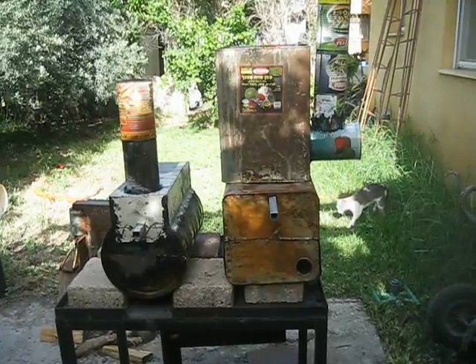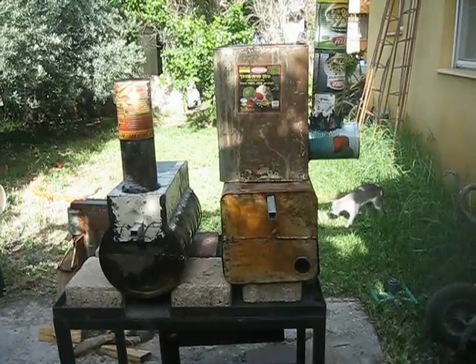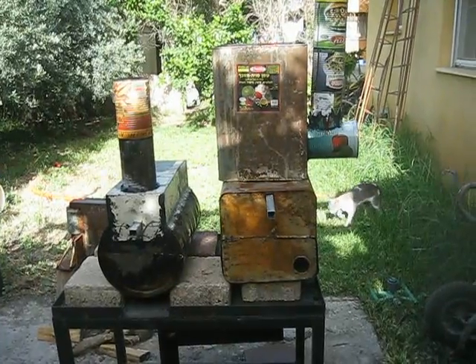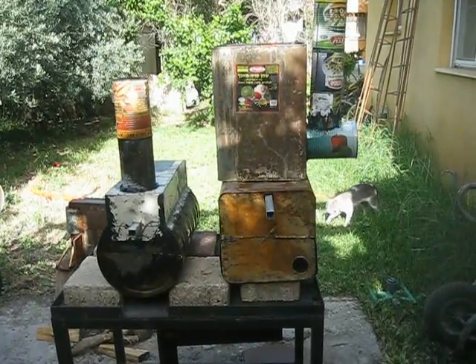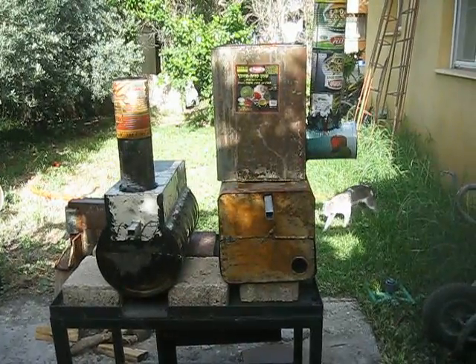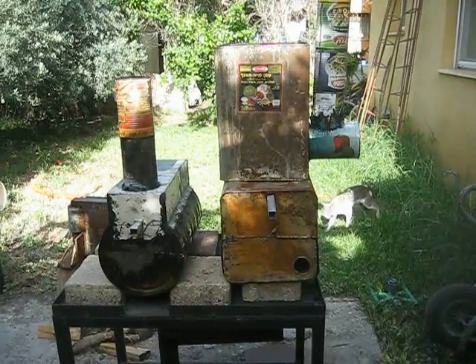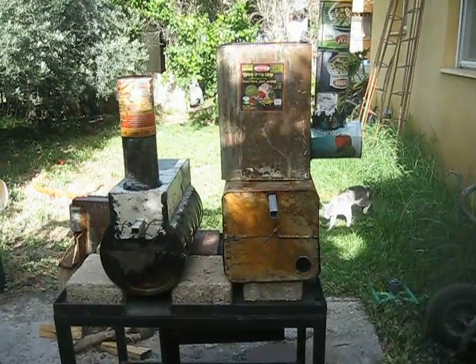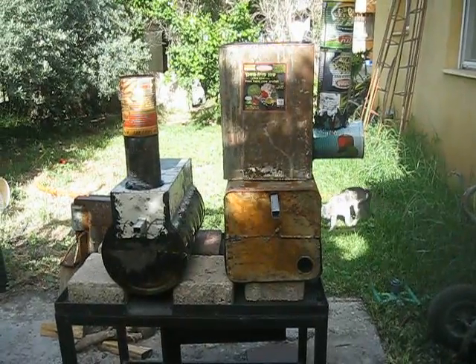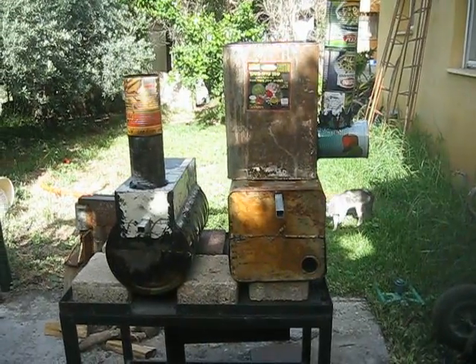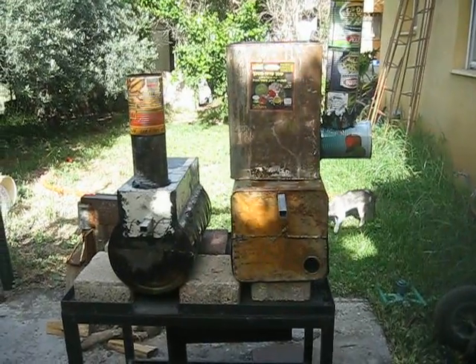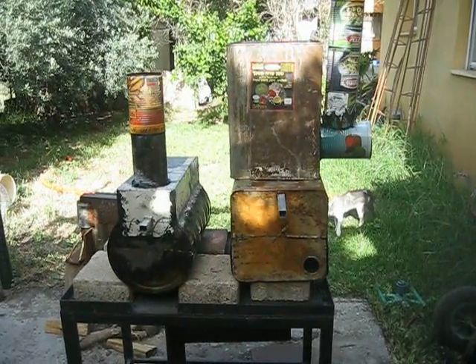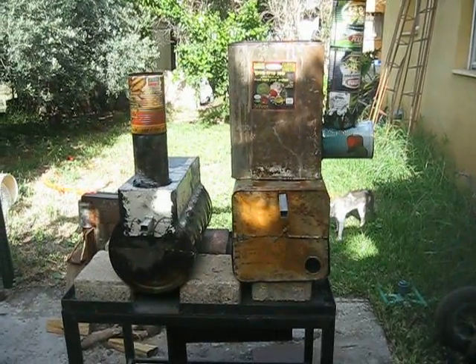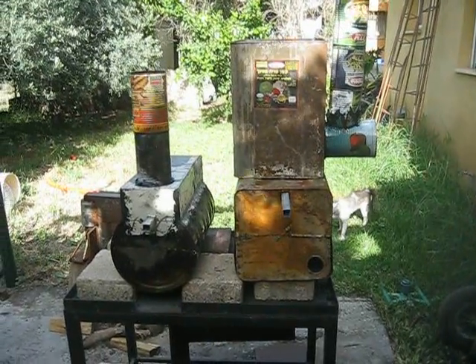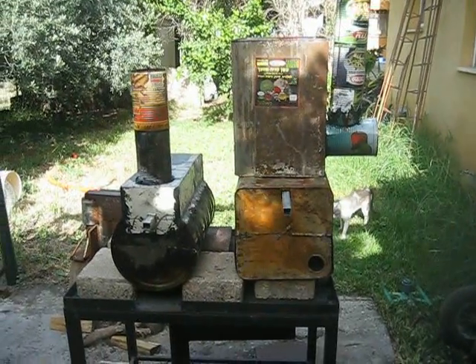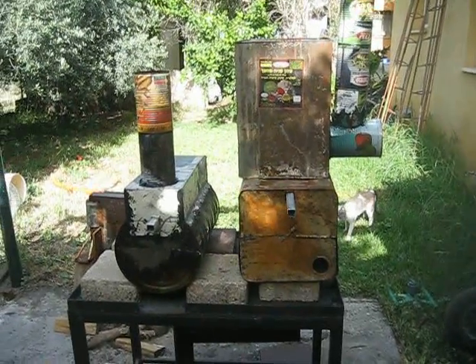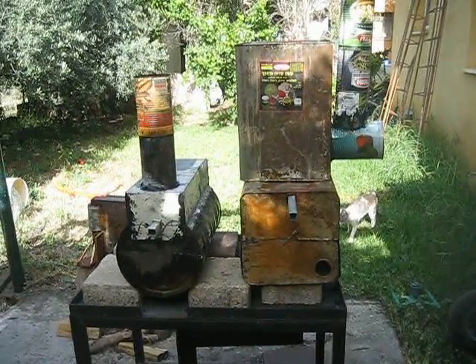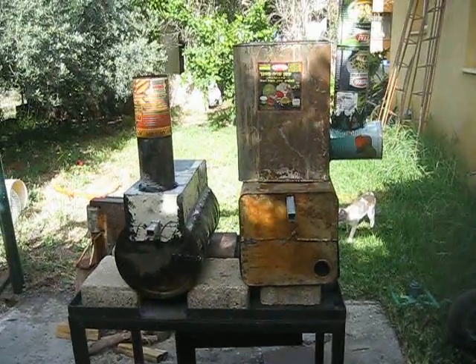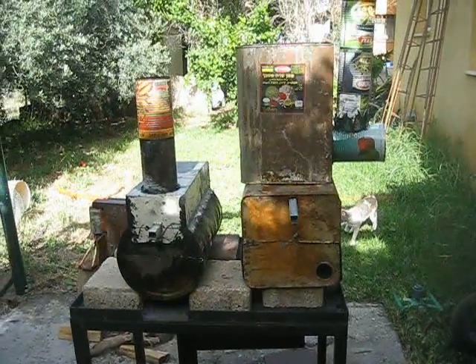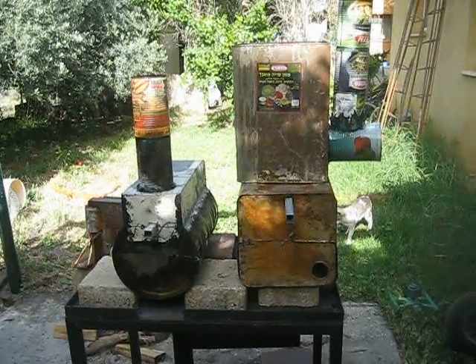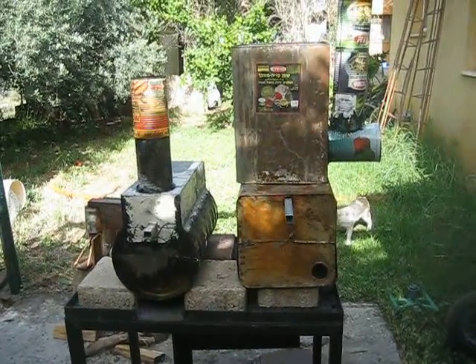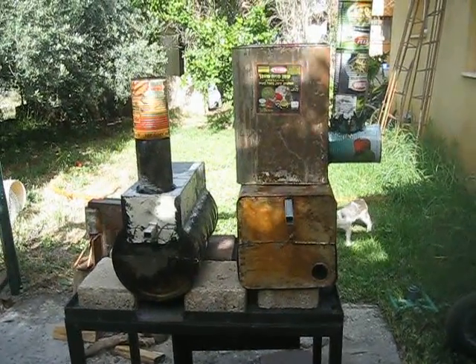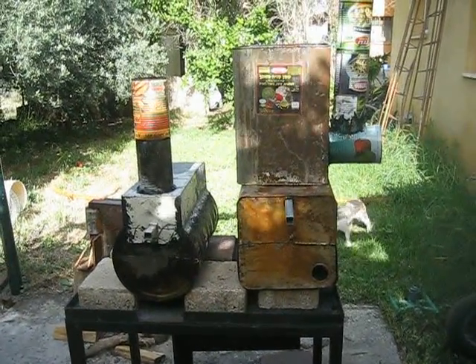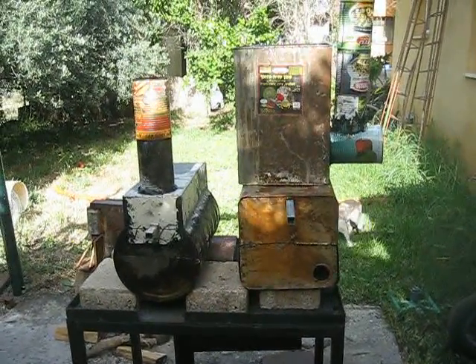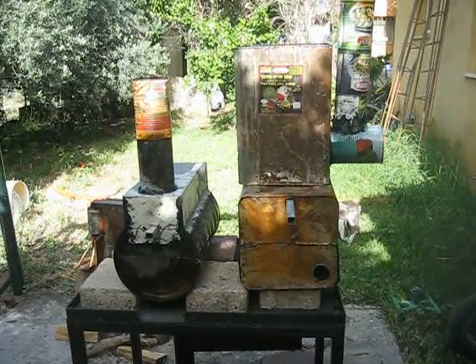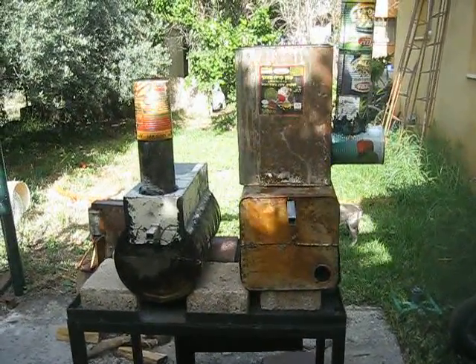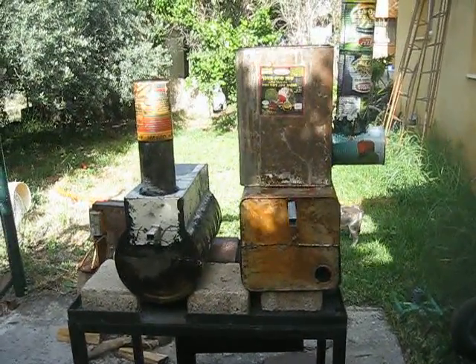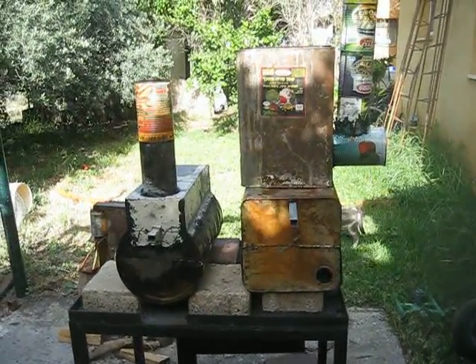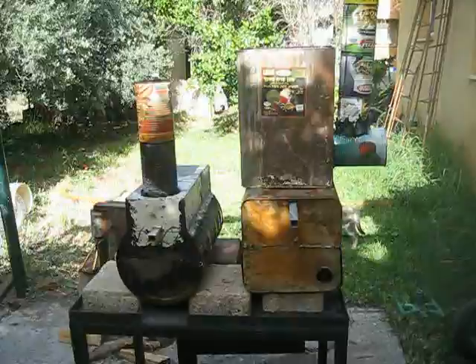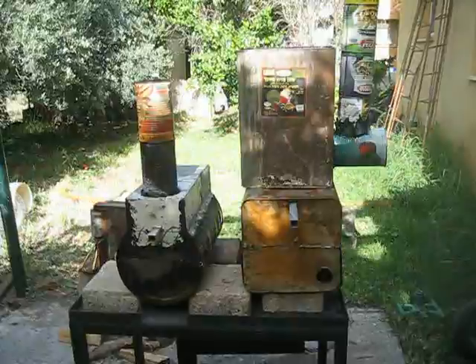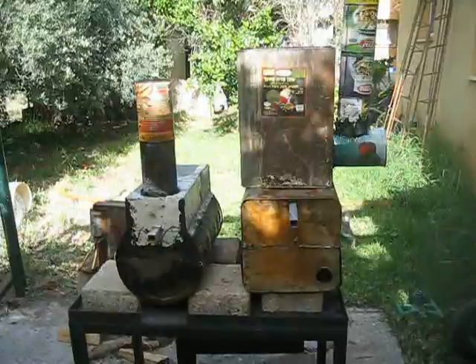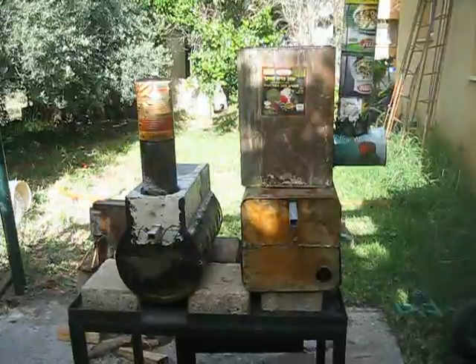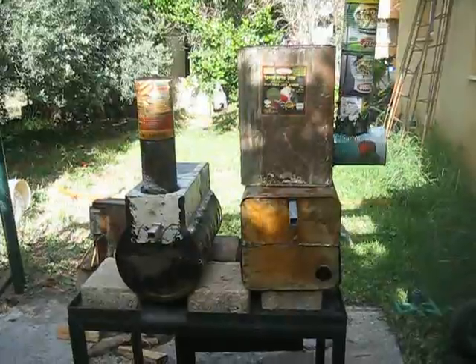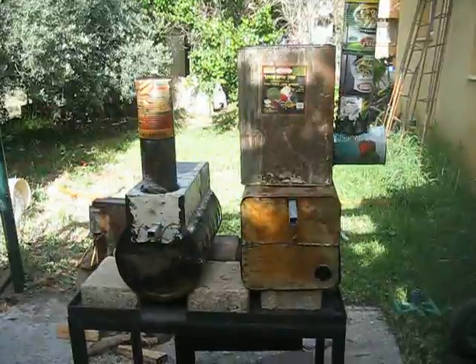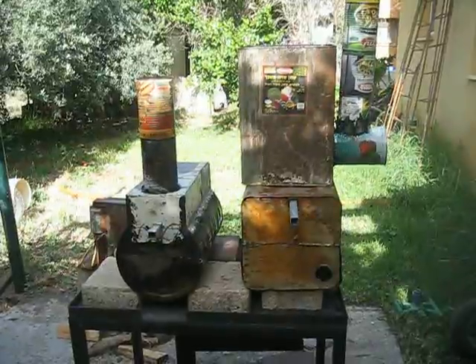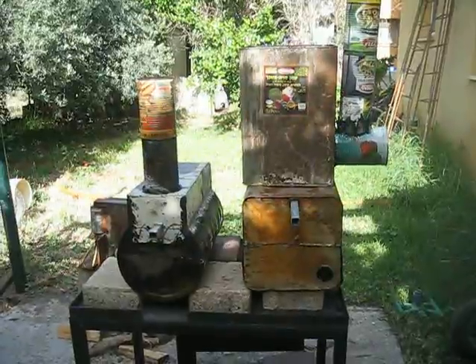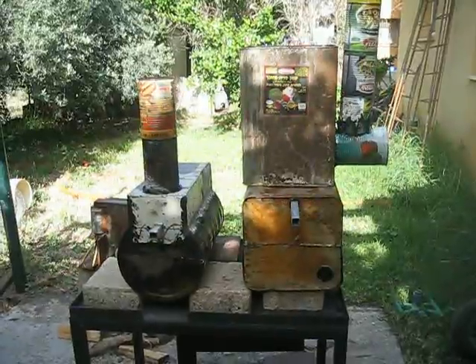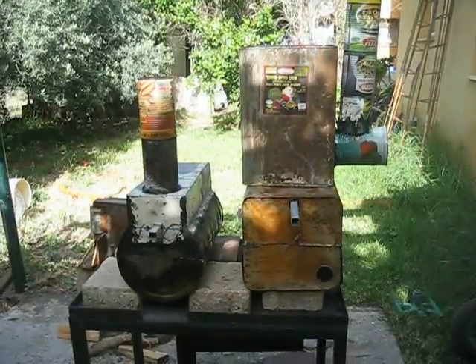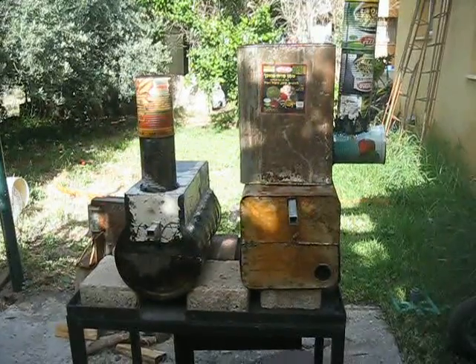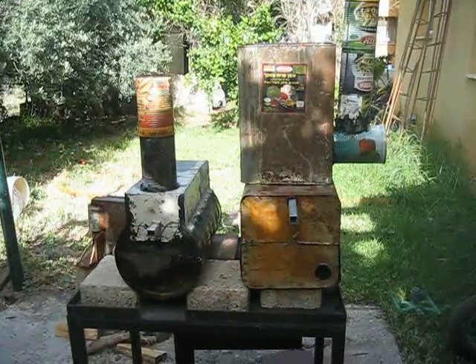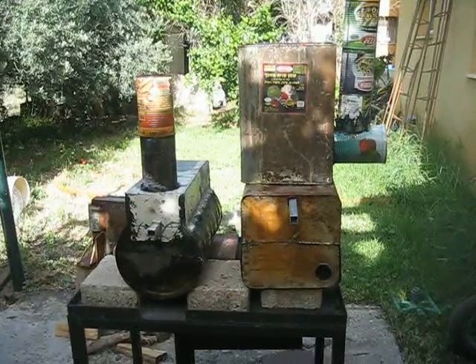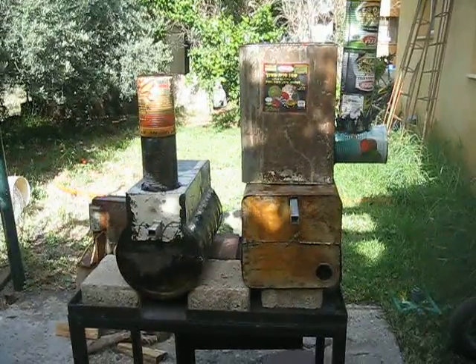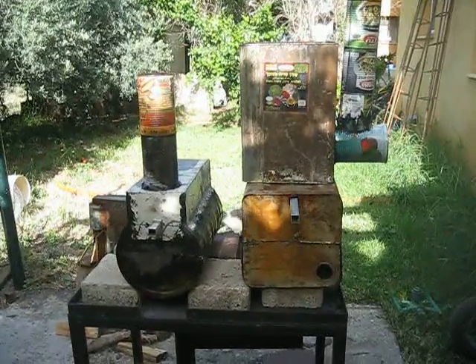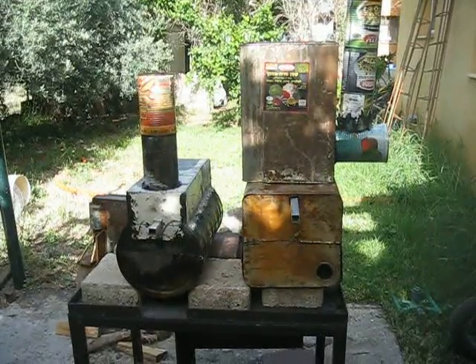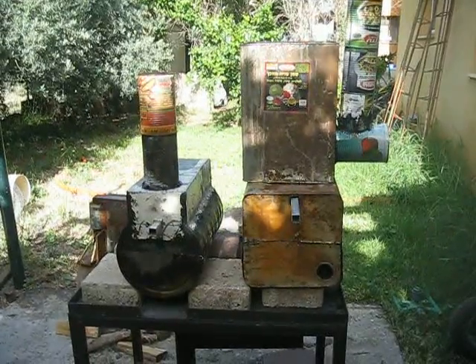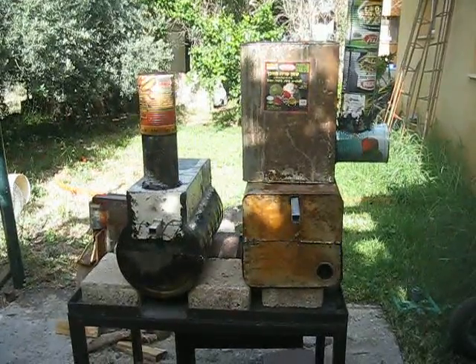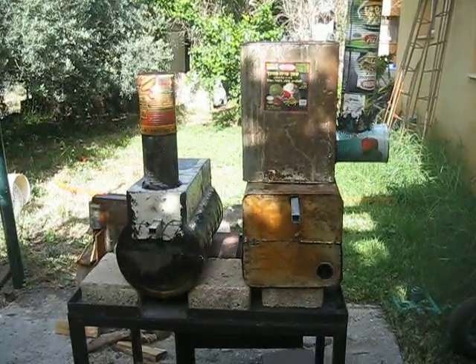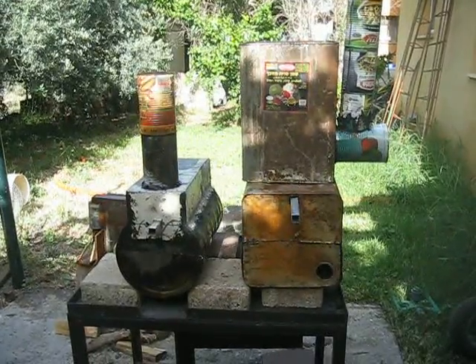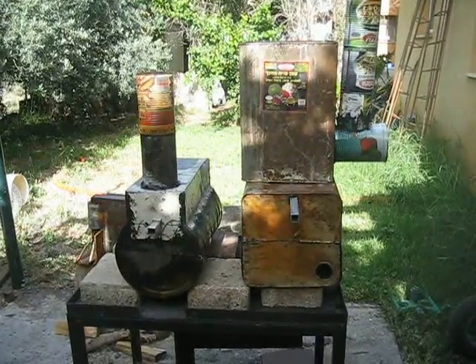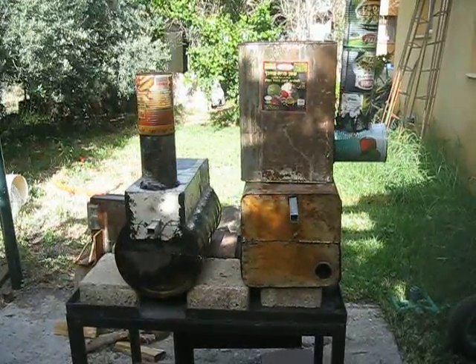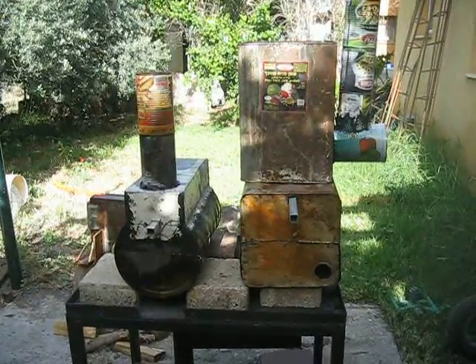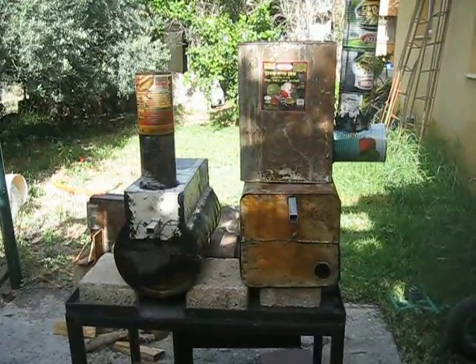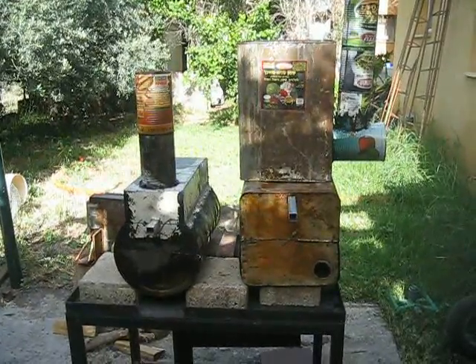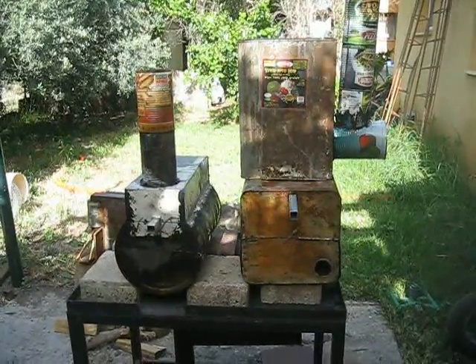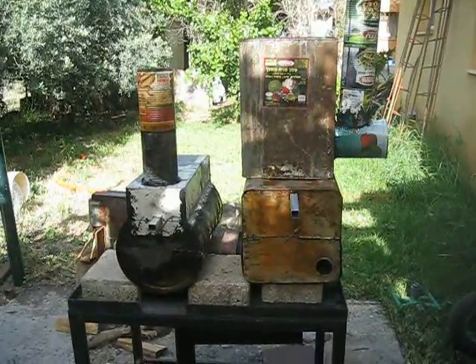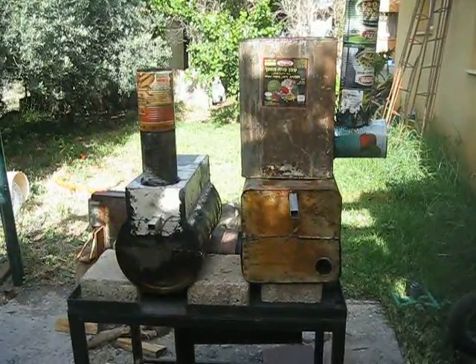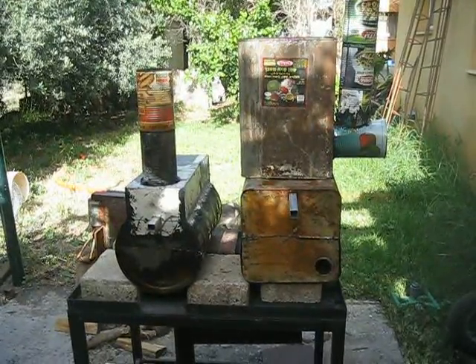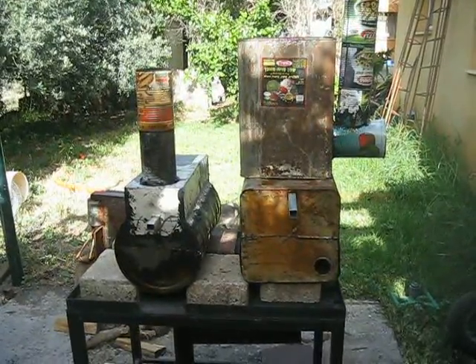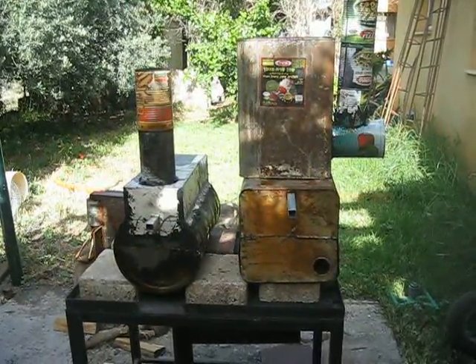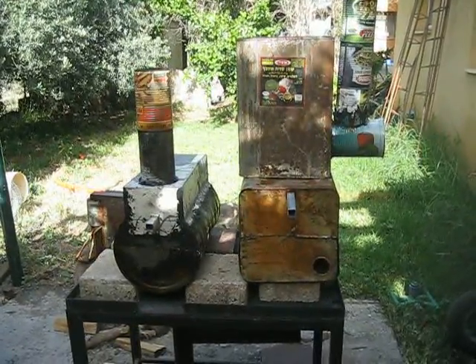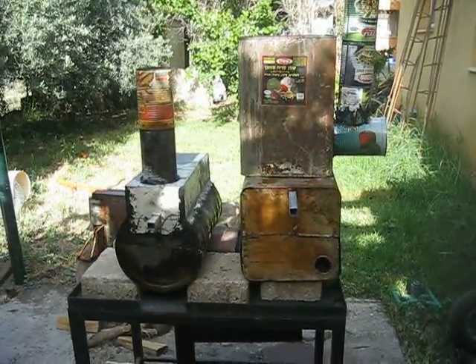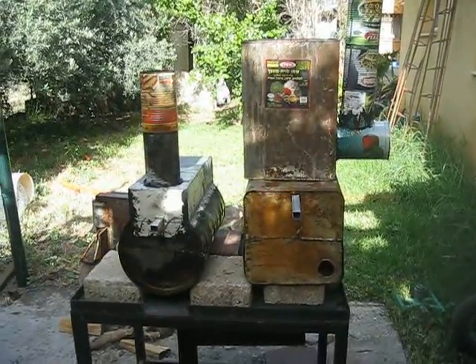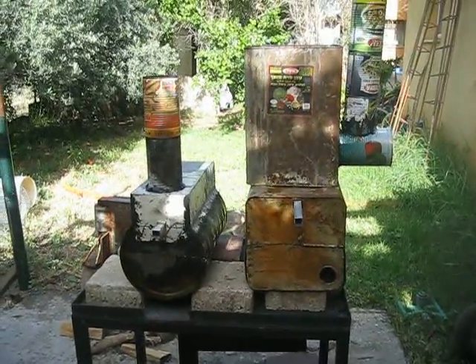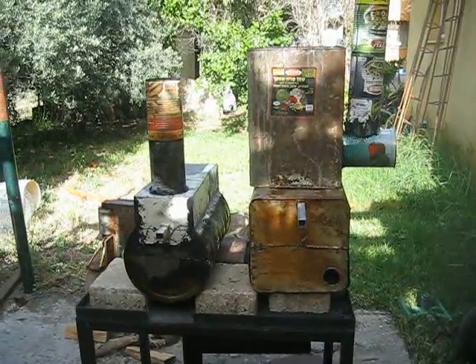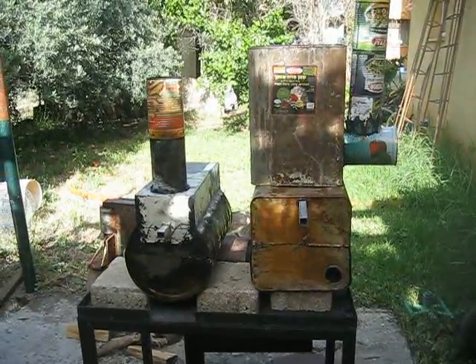Hello YouTube! Today we are going to test two stoves and compare their efficiency.